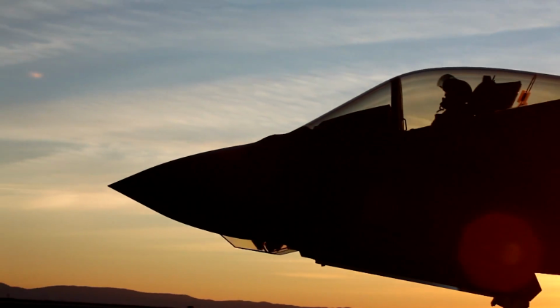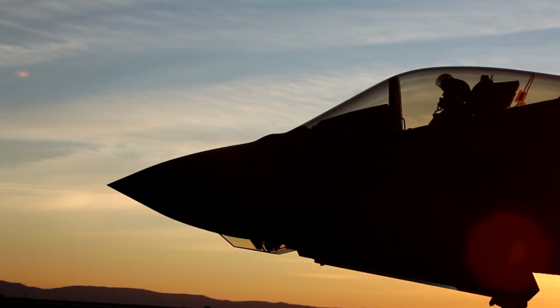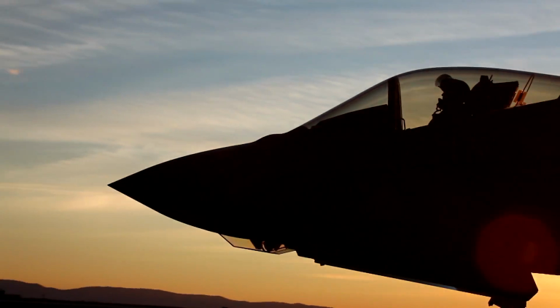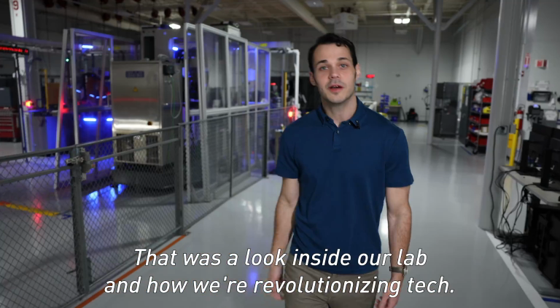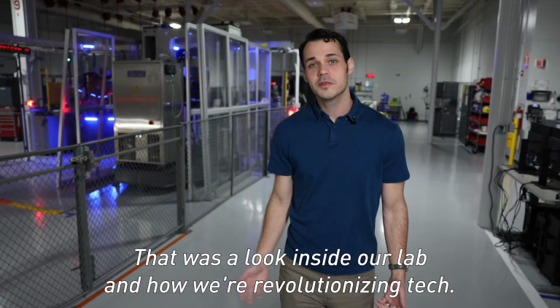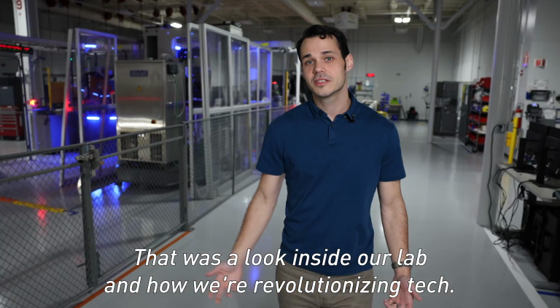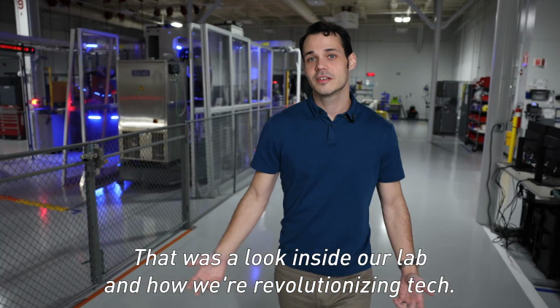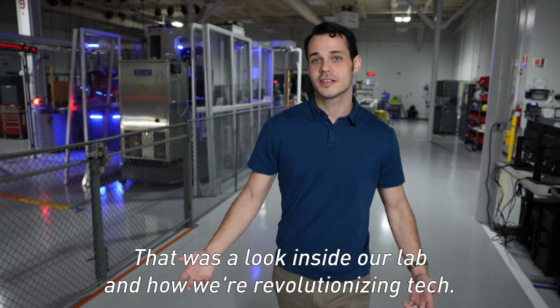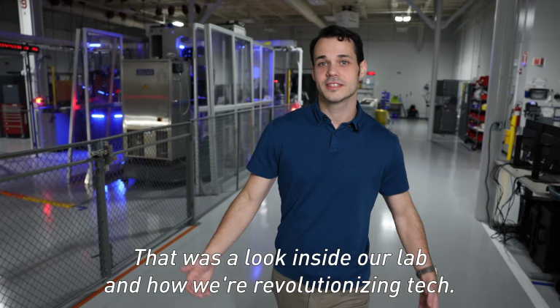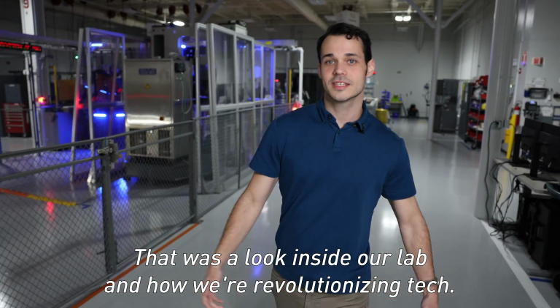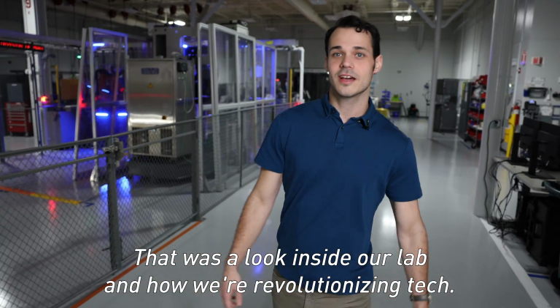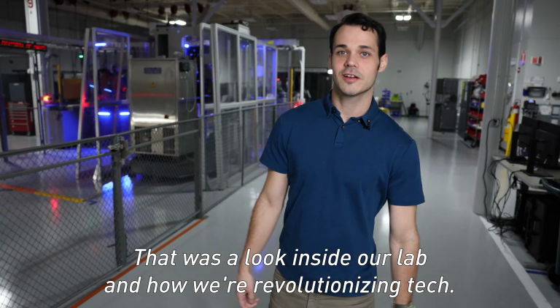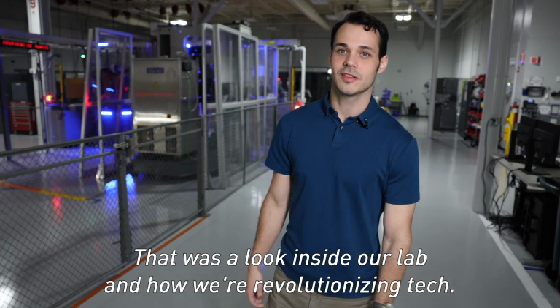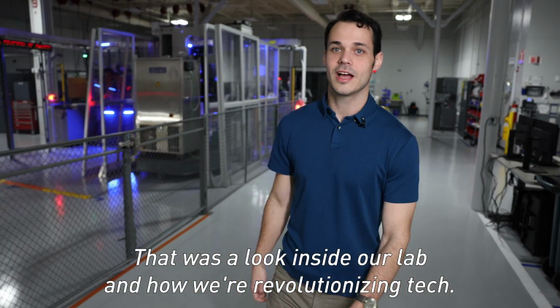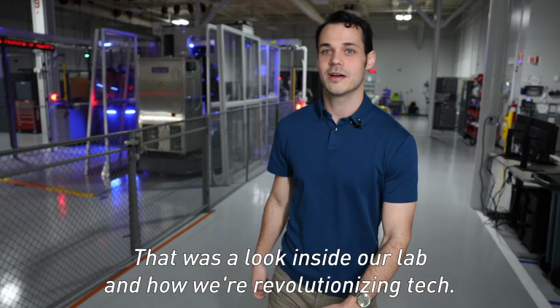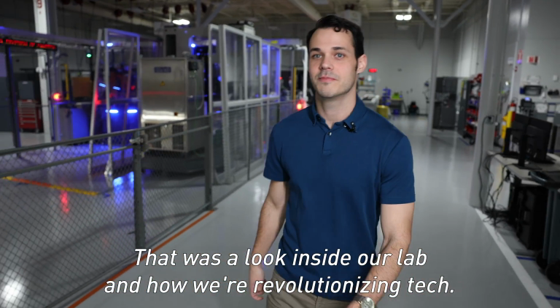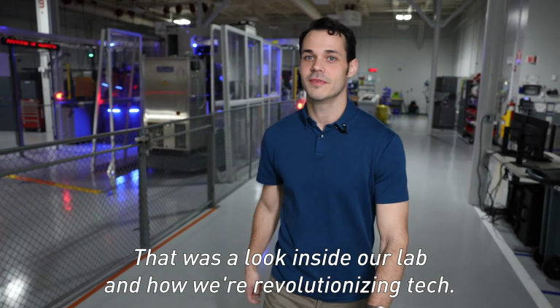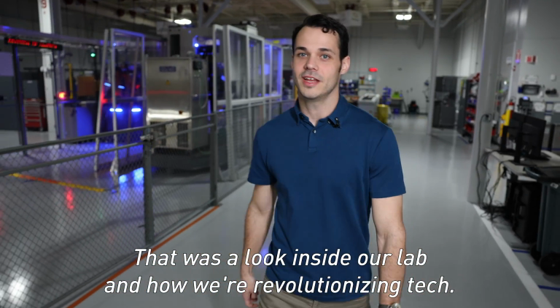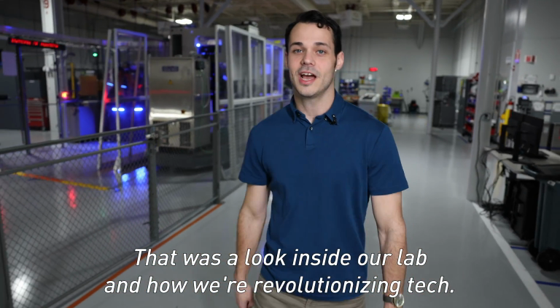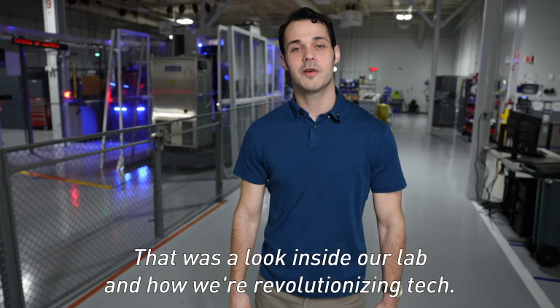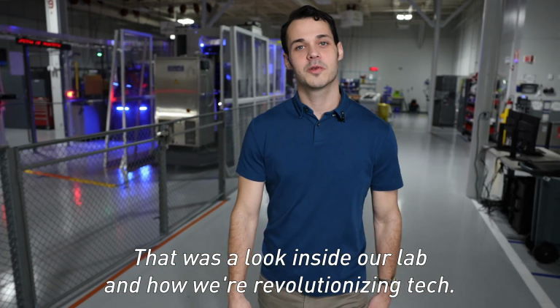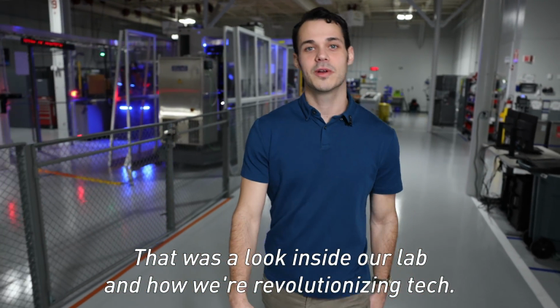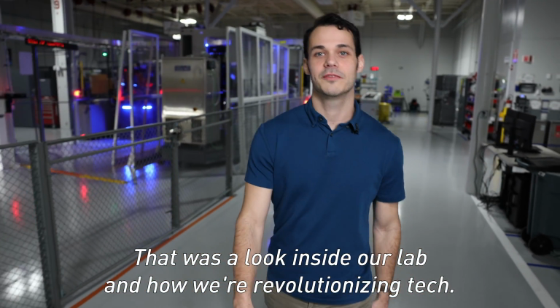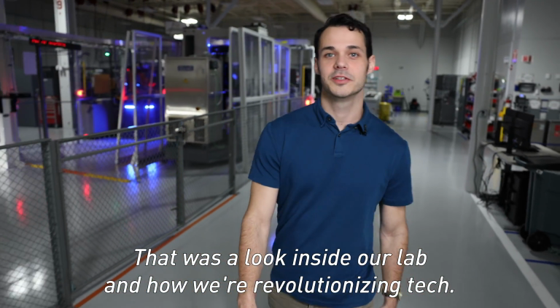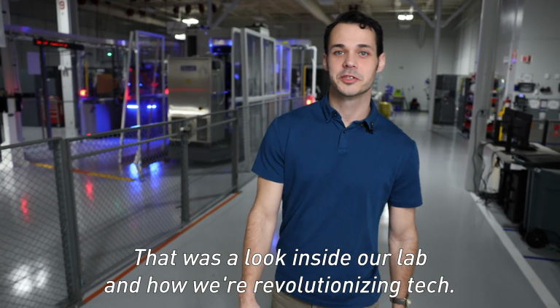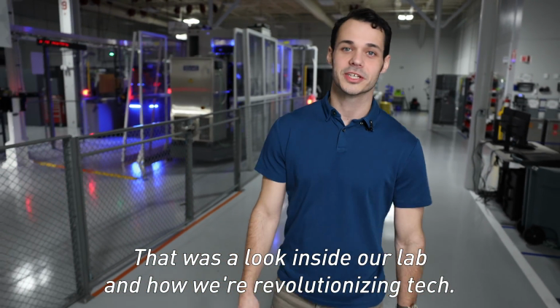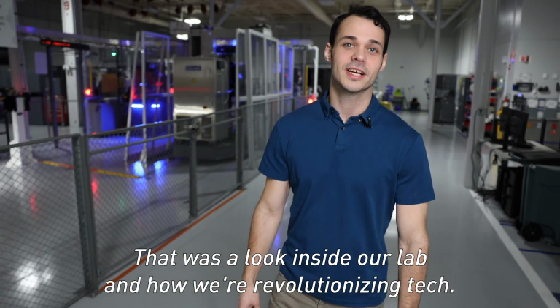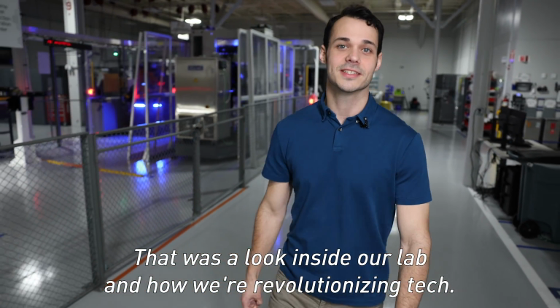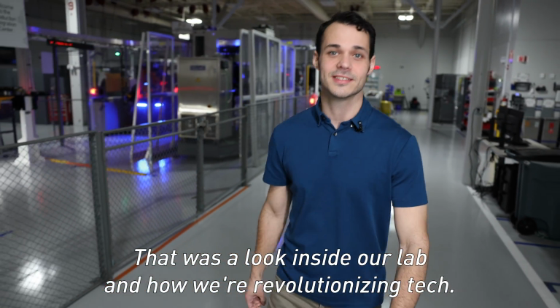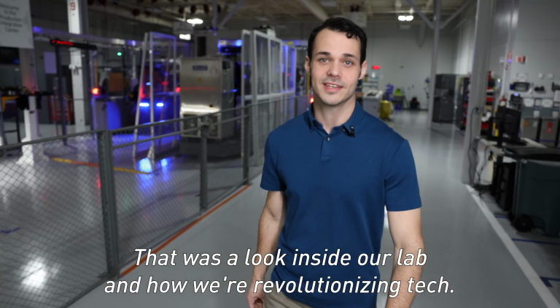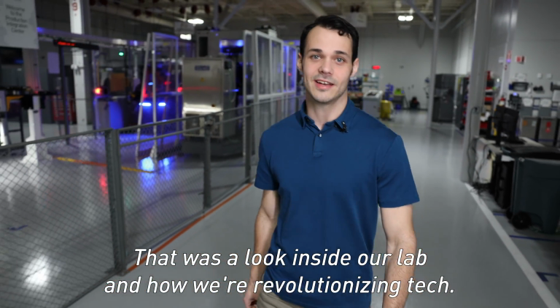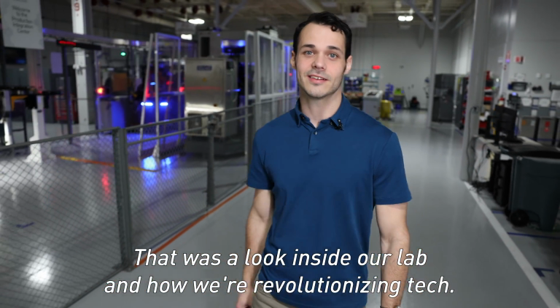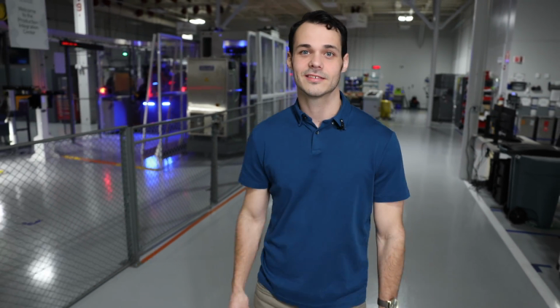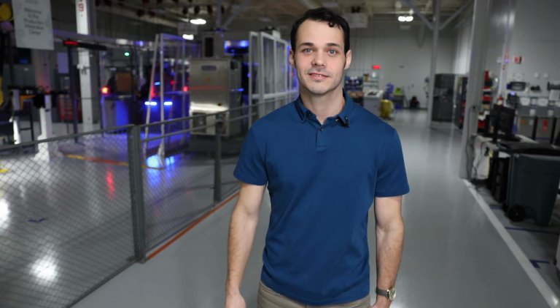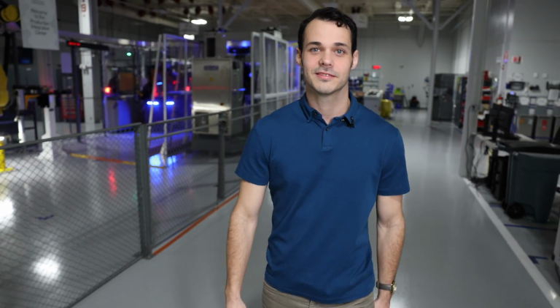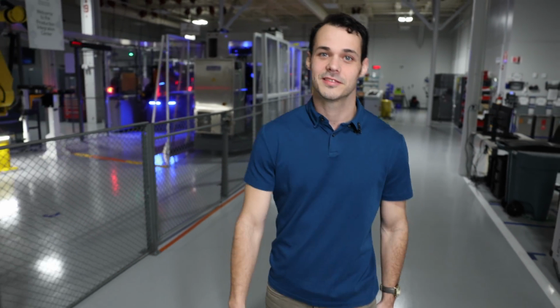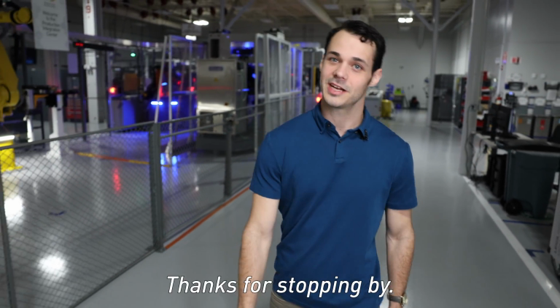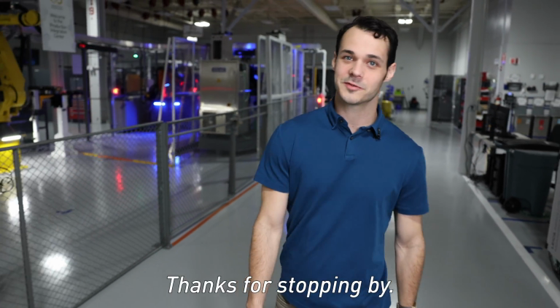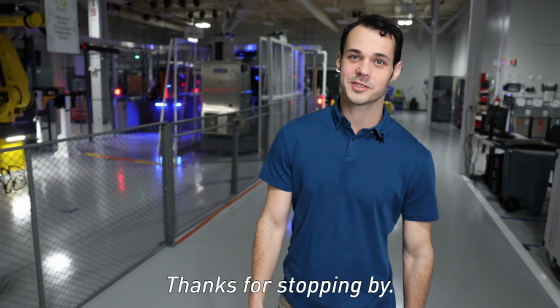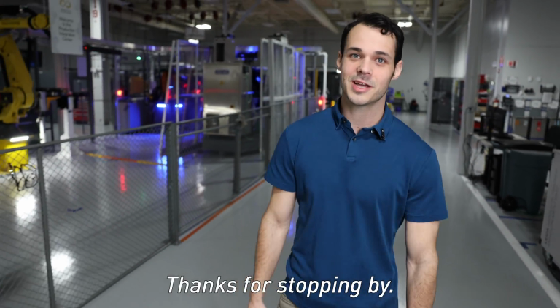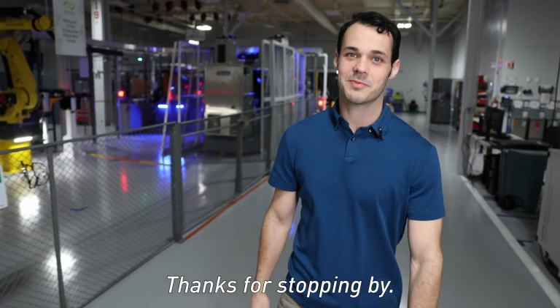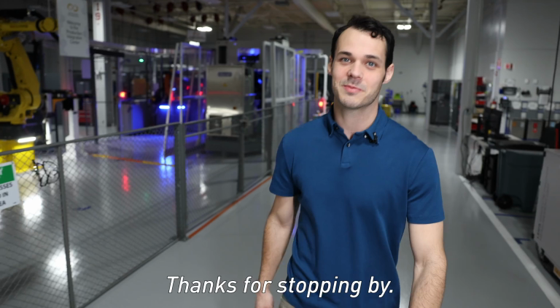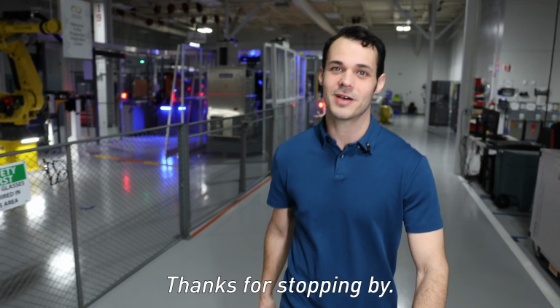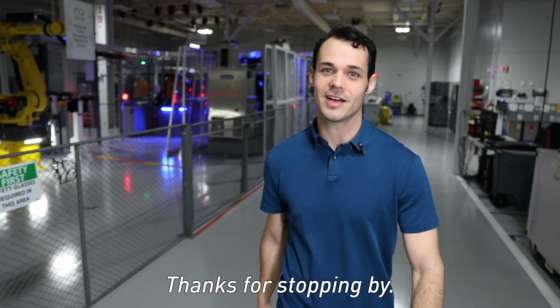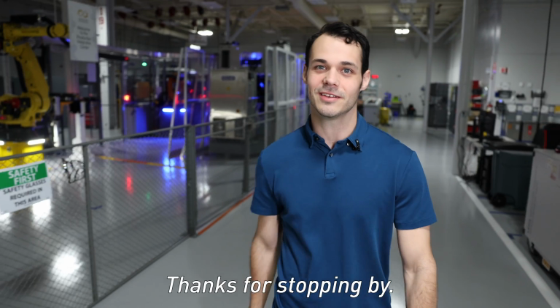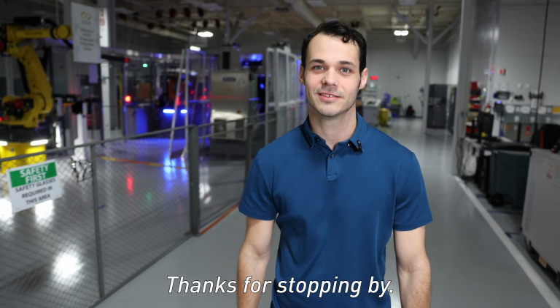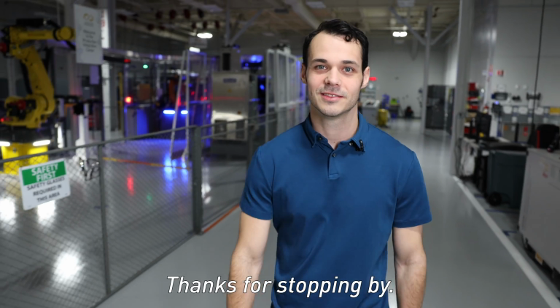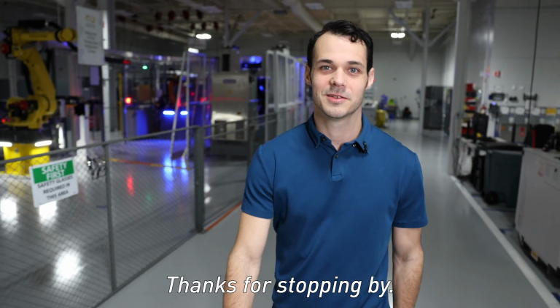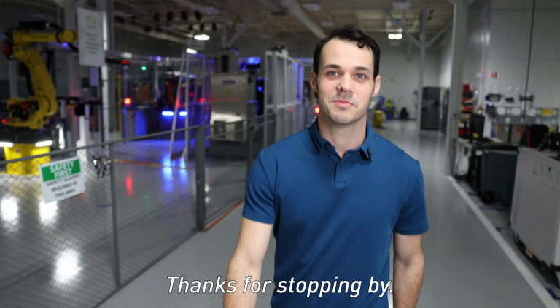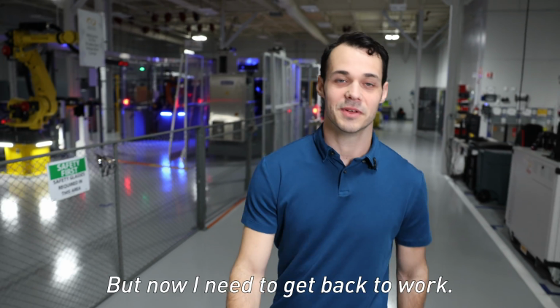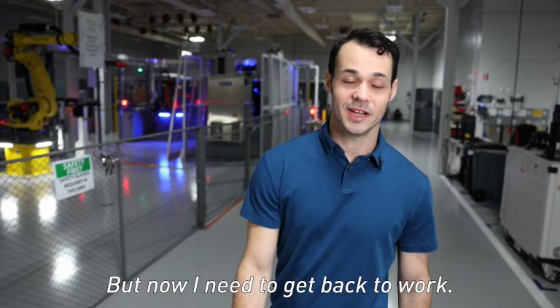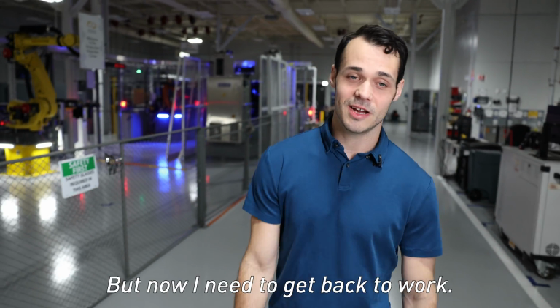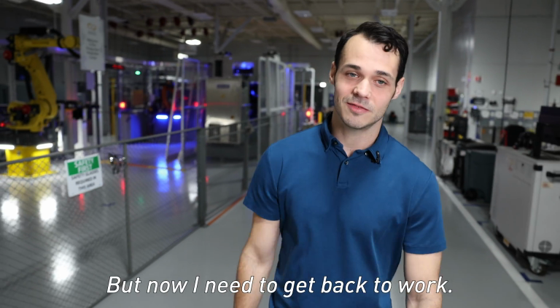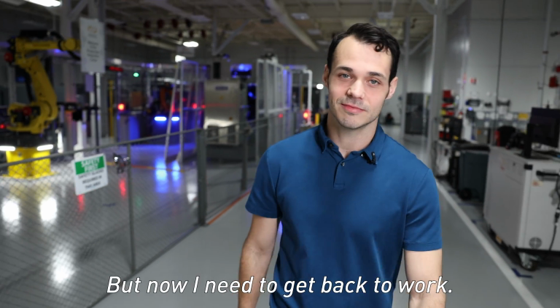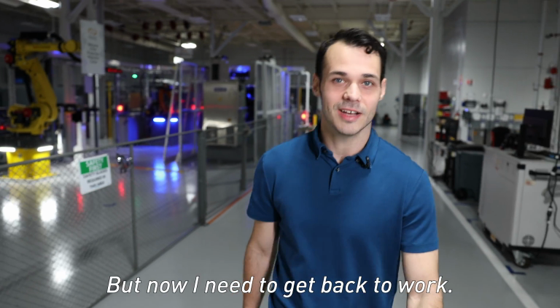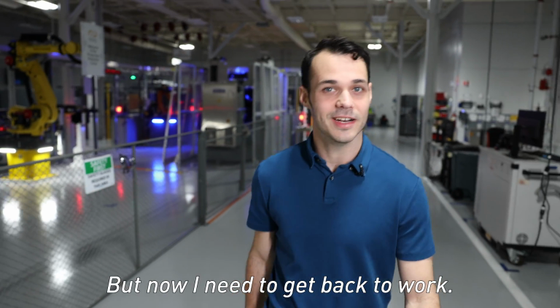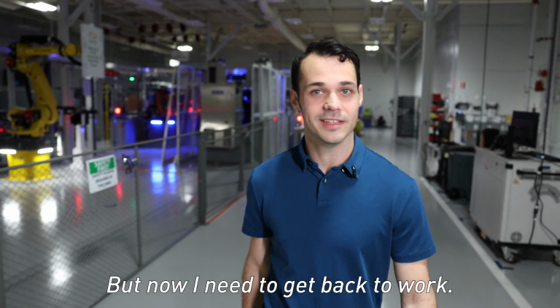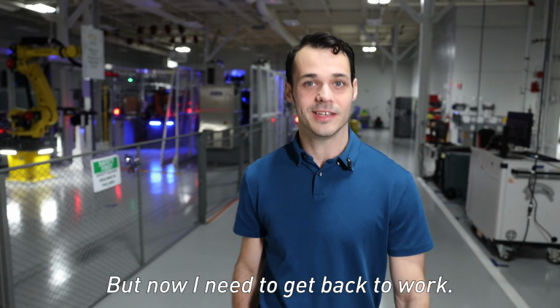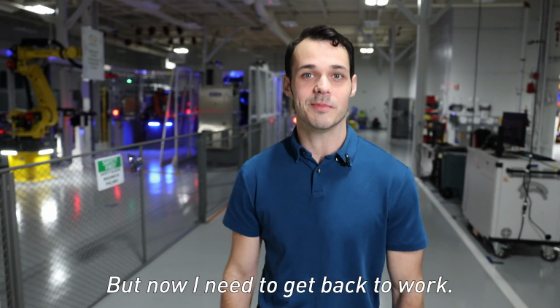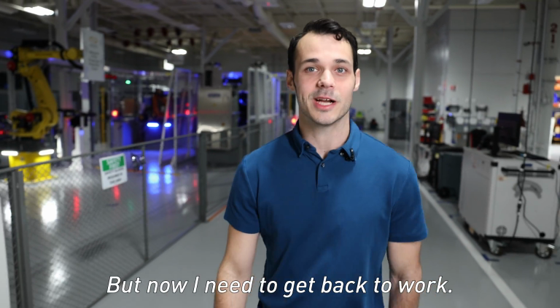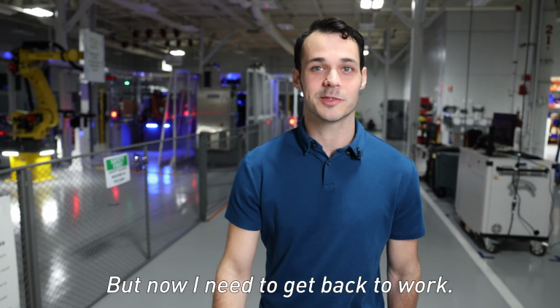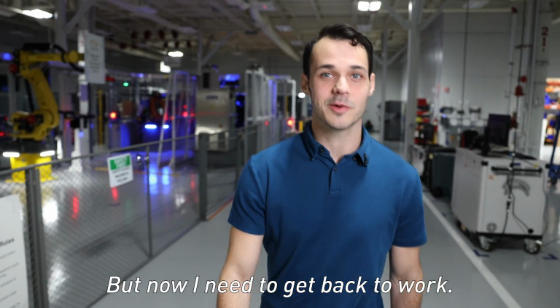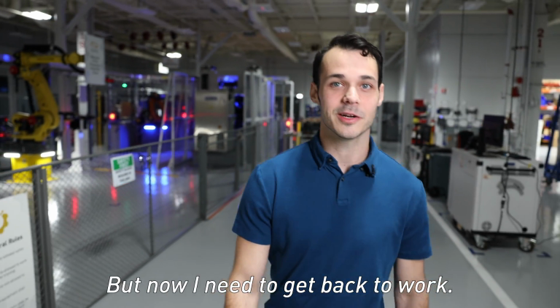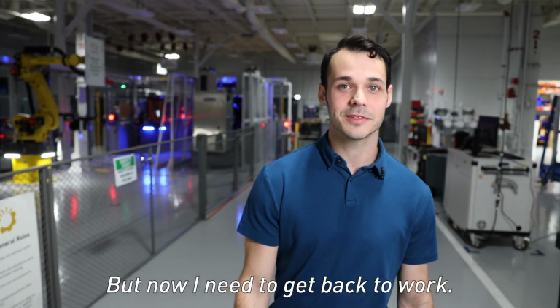That was a look inside our lab and how we're revolutionizing tech. Thanks for stopping by, but now I need to get back to work.